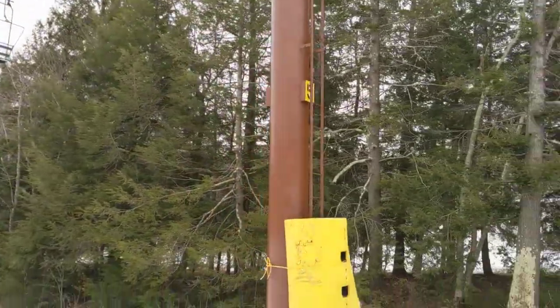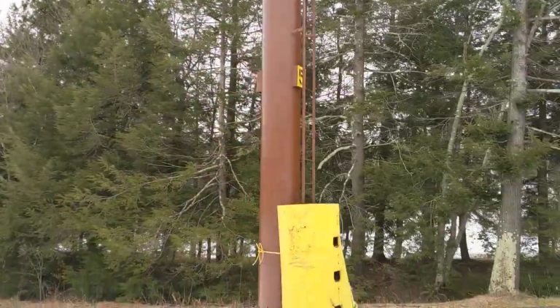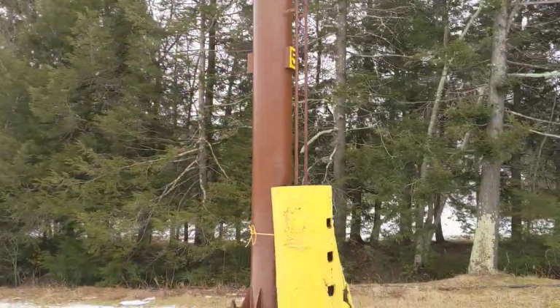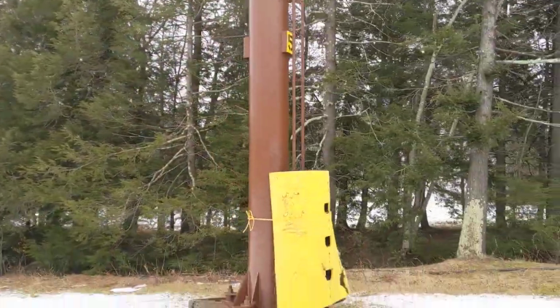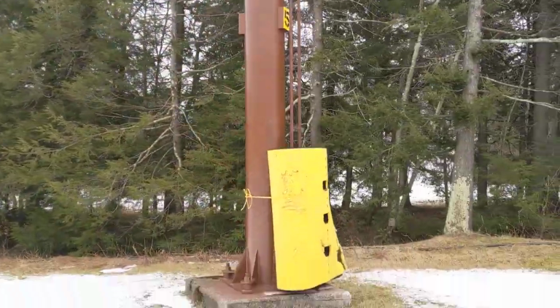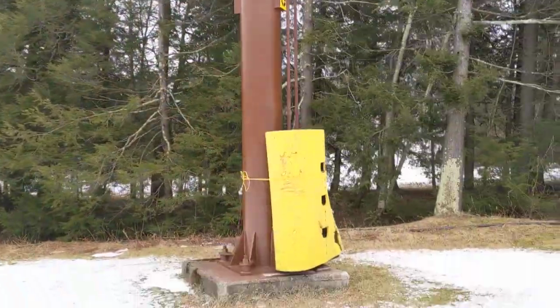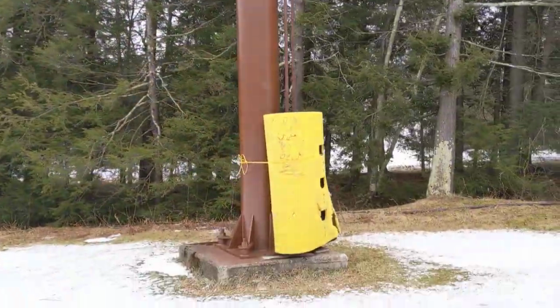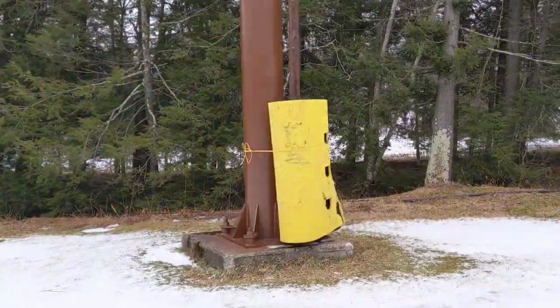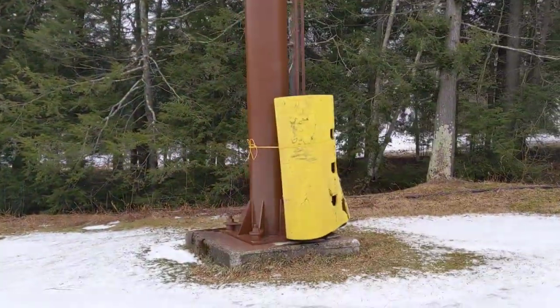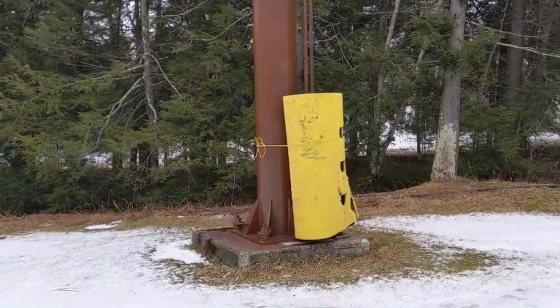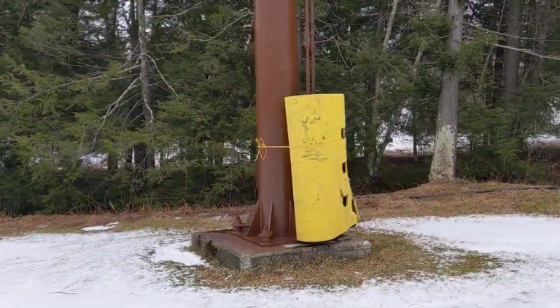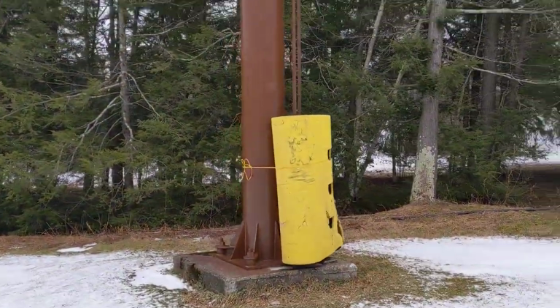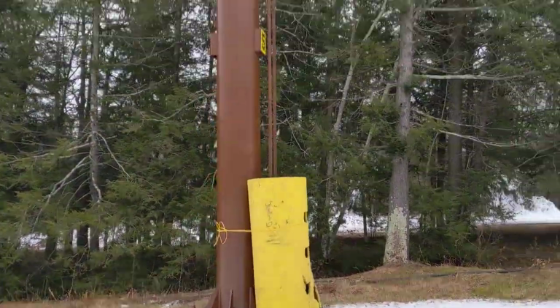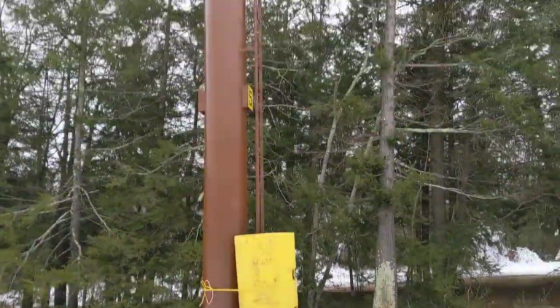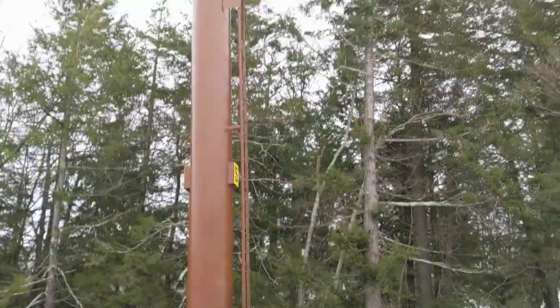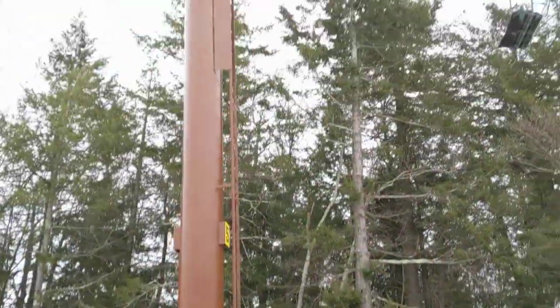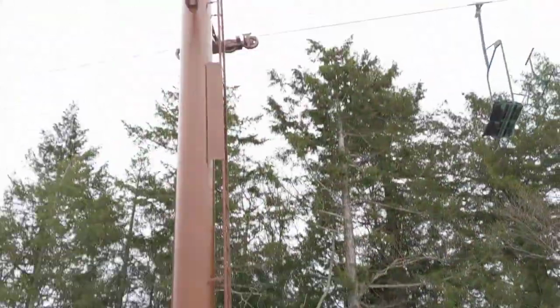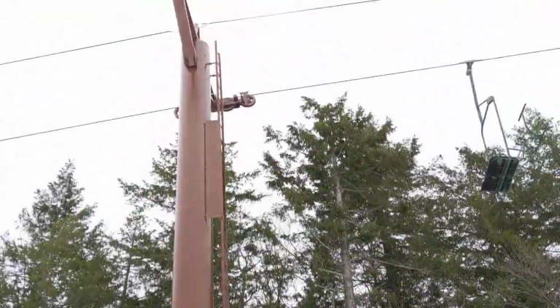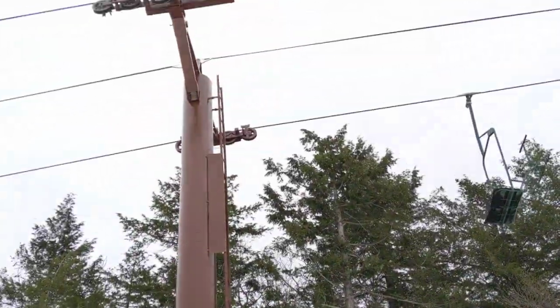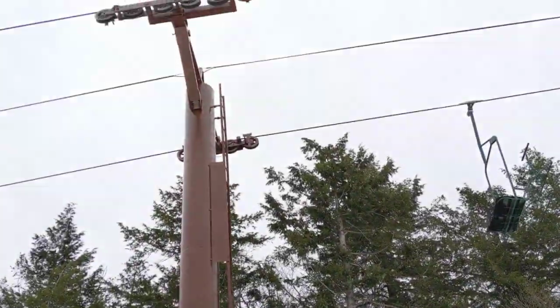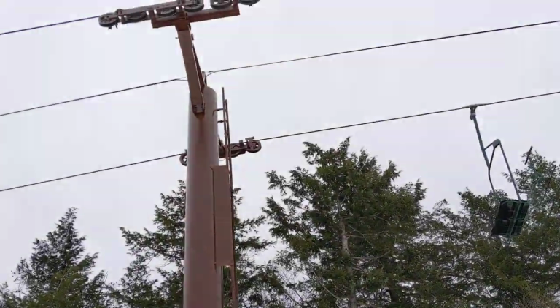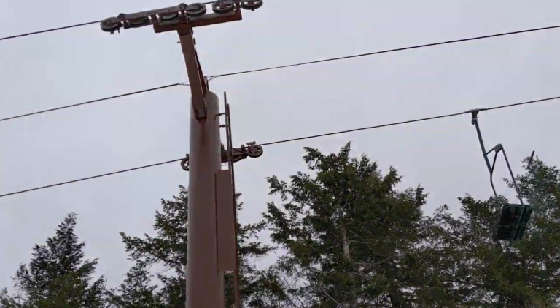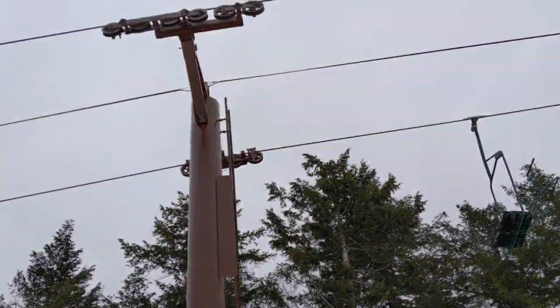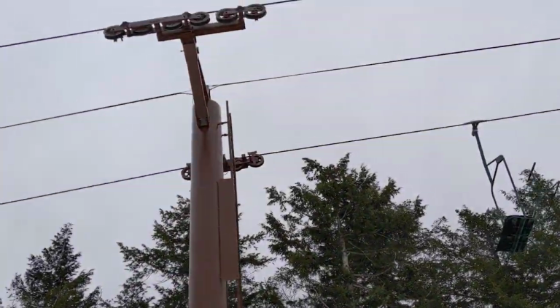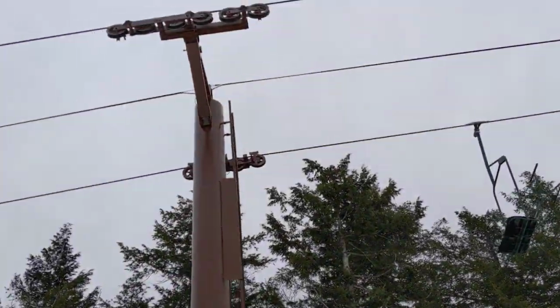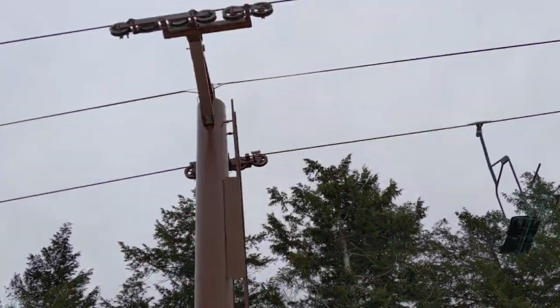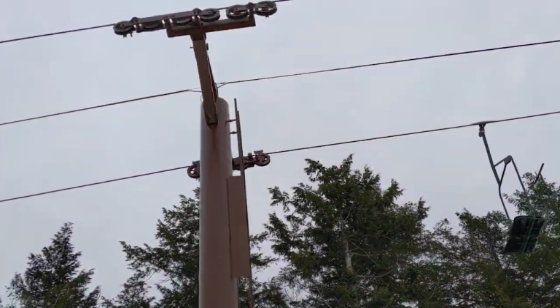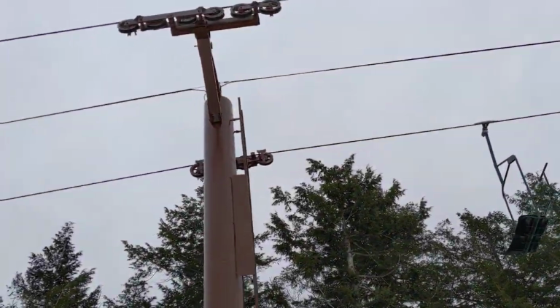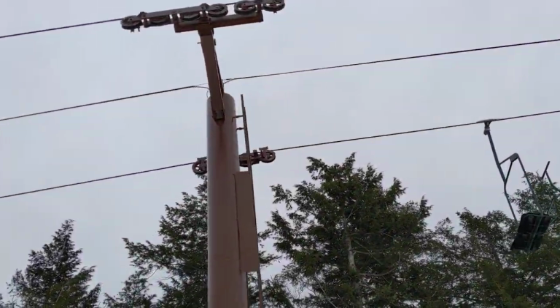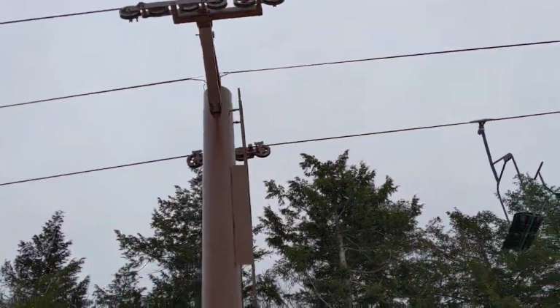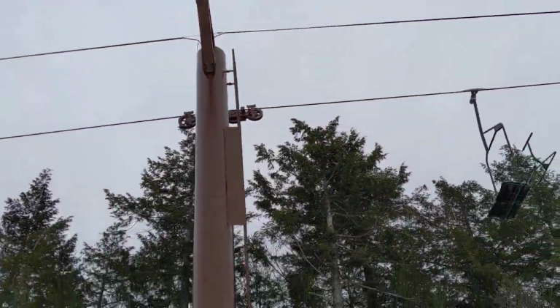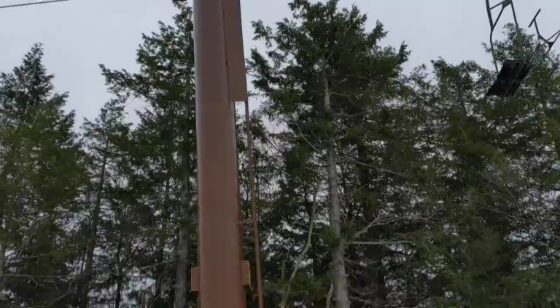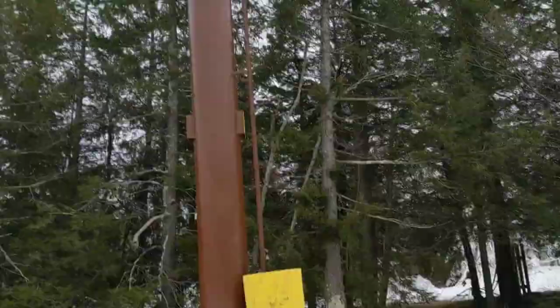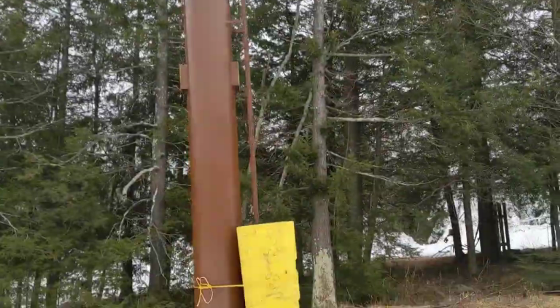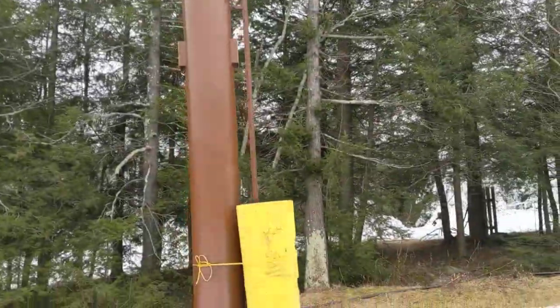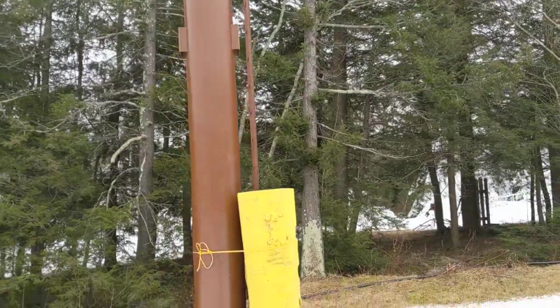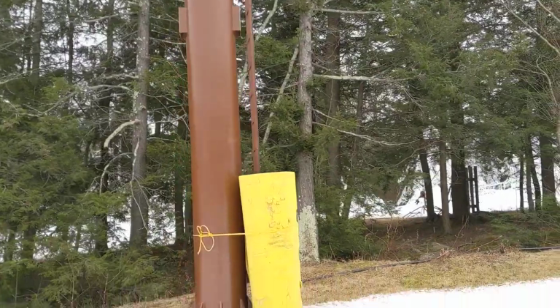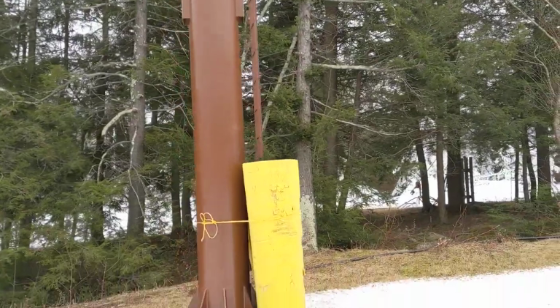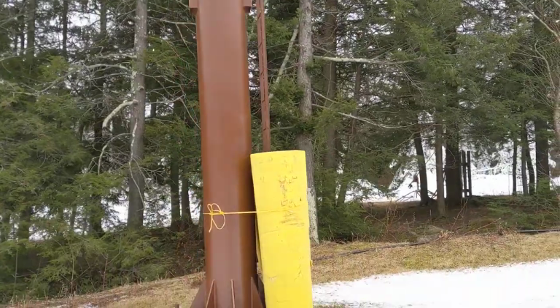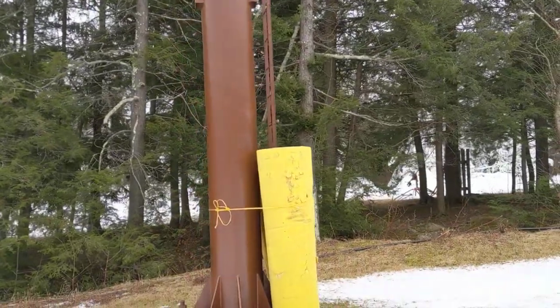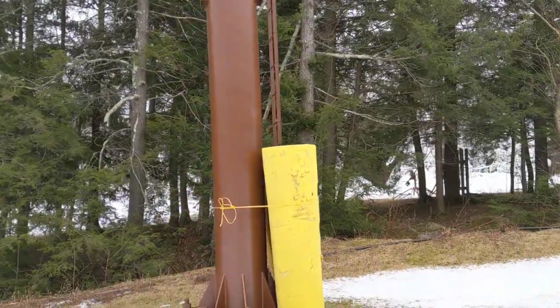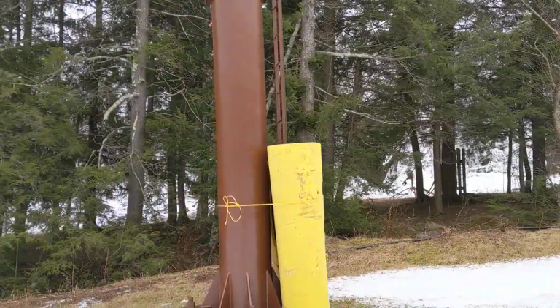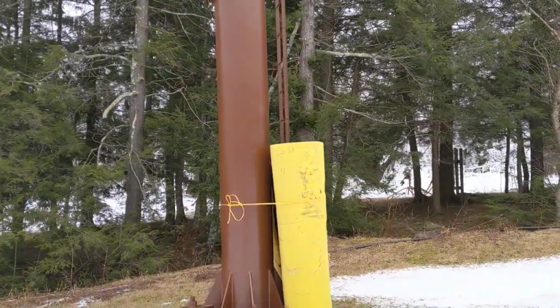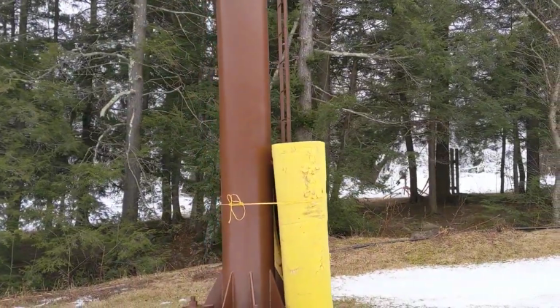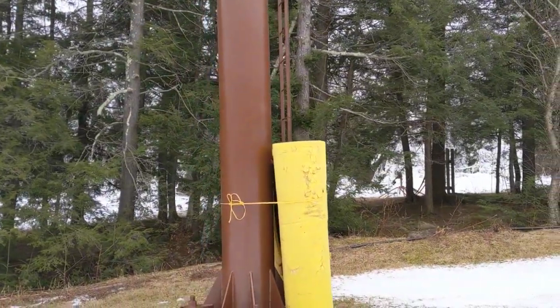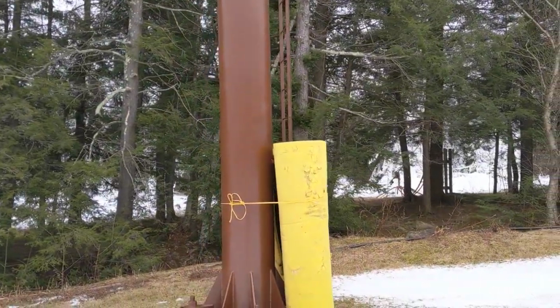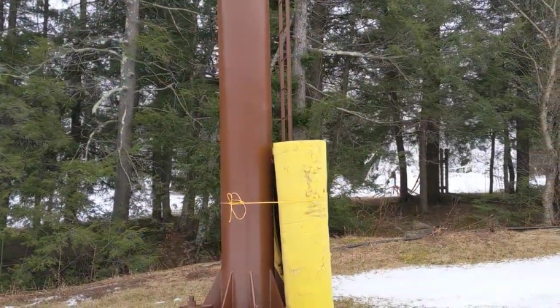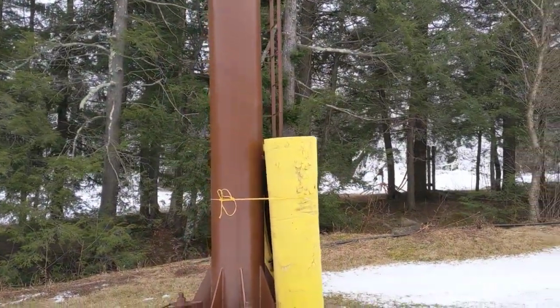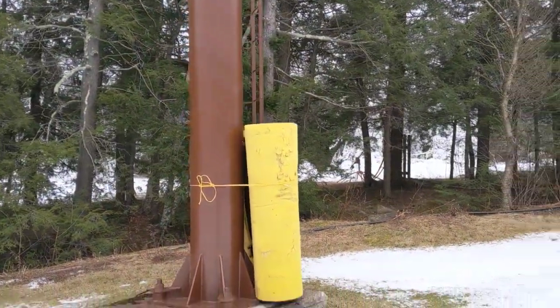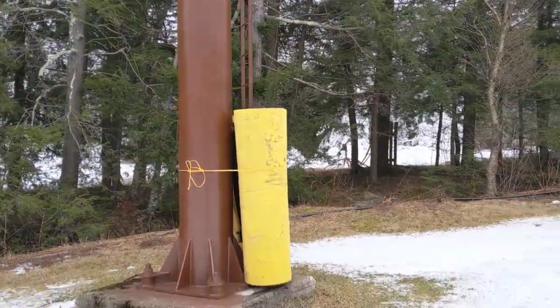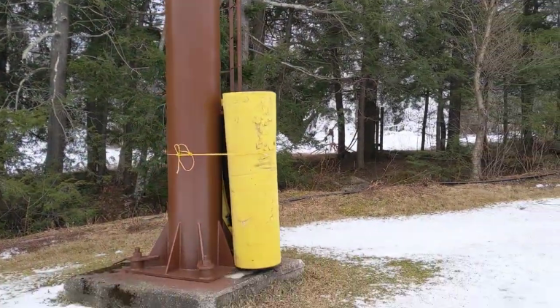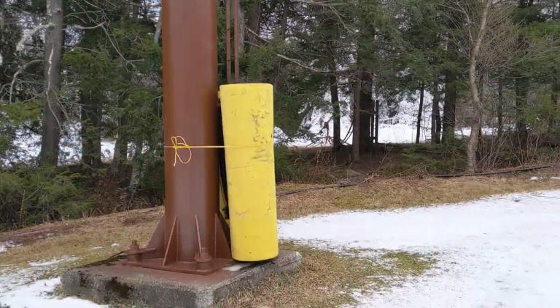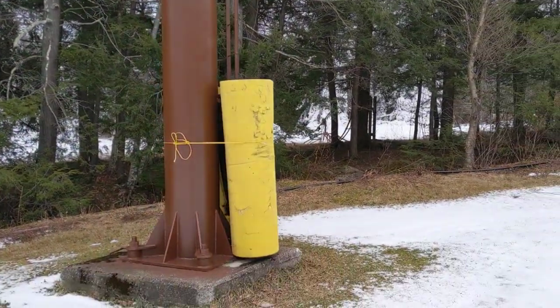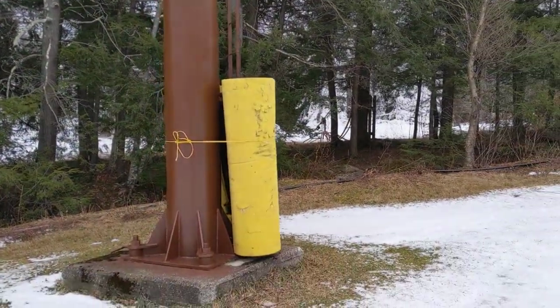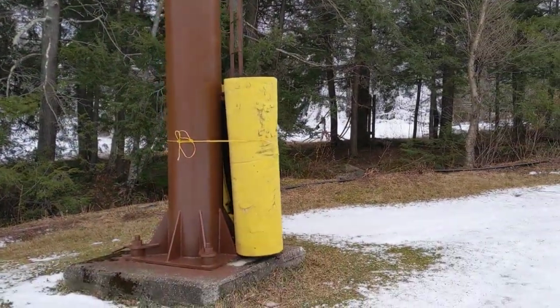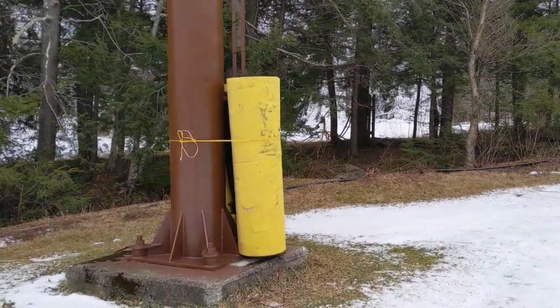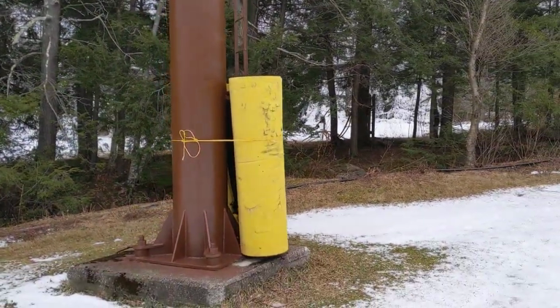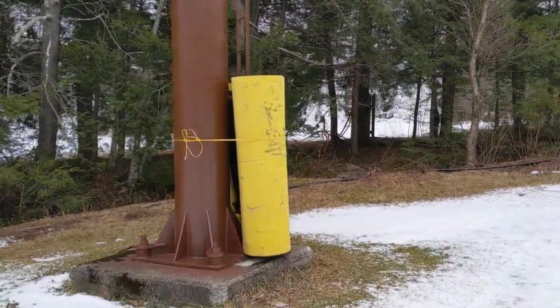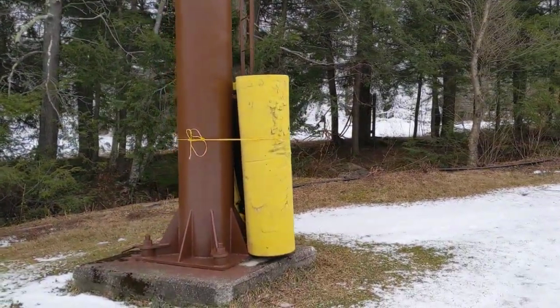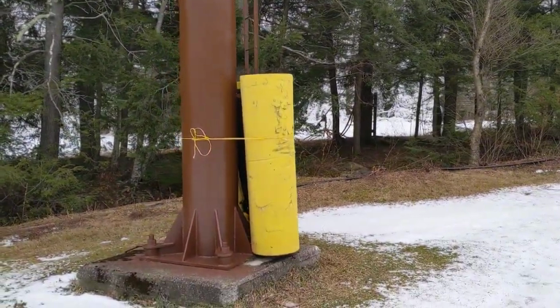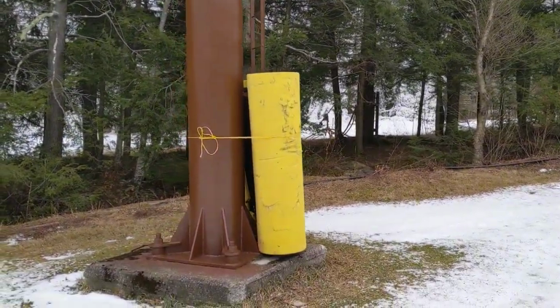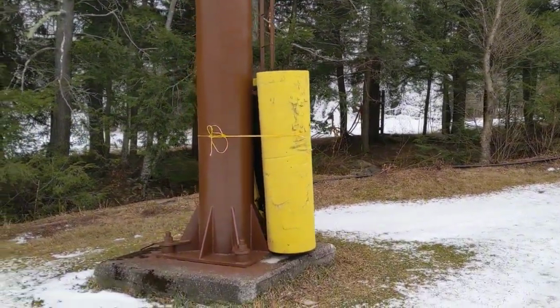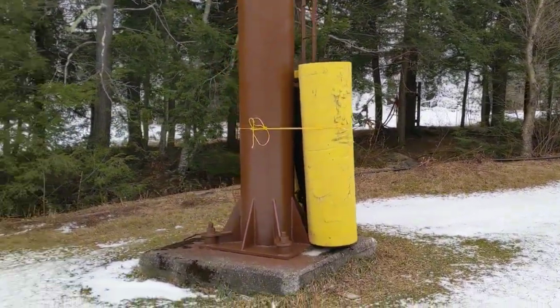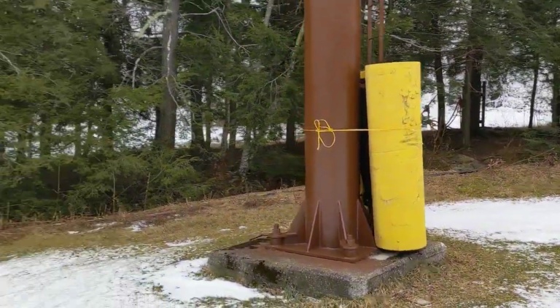I can tell they repainted this tower recently, or all the towers really. That's good because it shows they're going to keep this lift for a while.